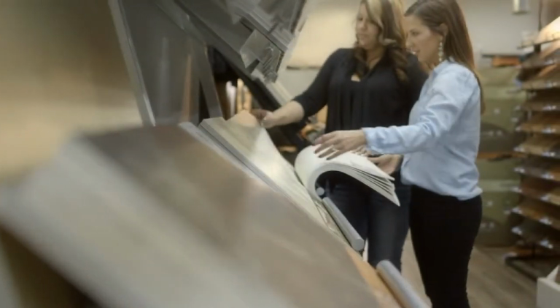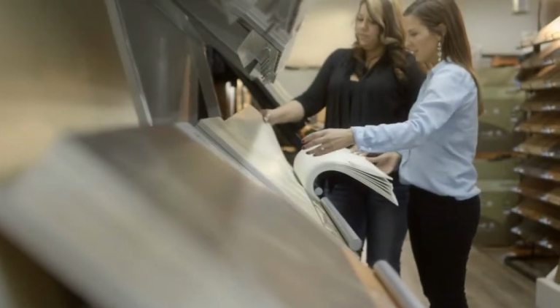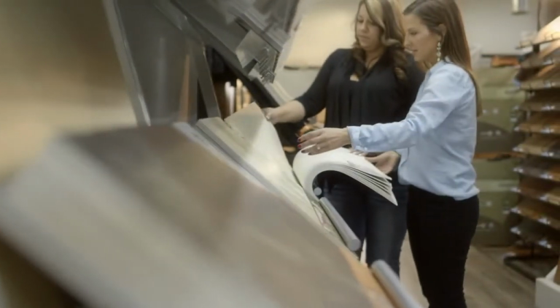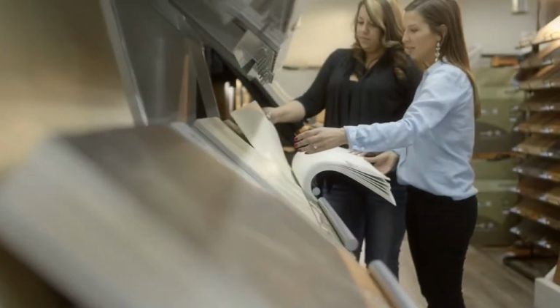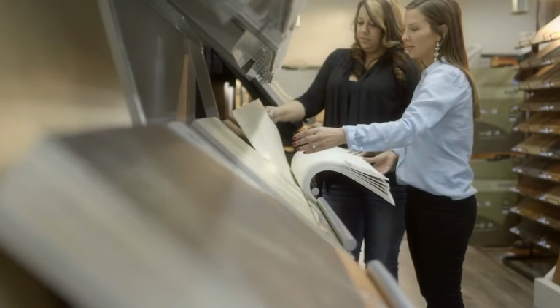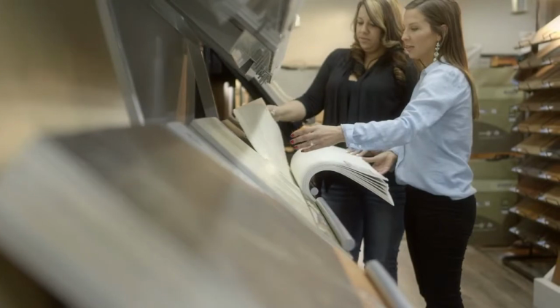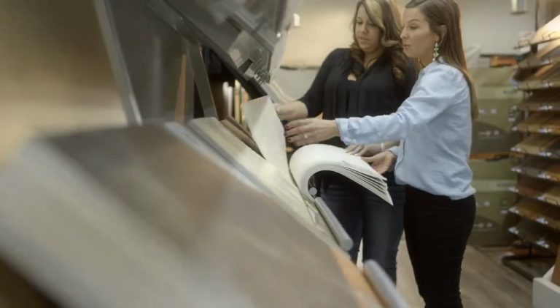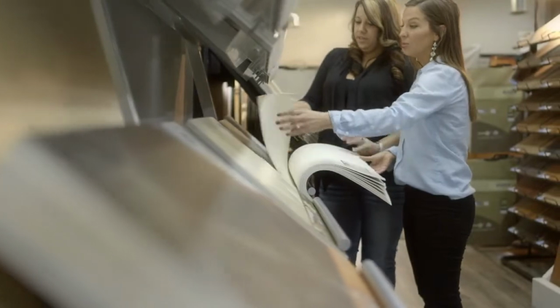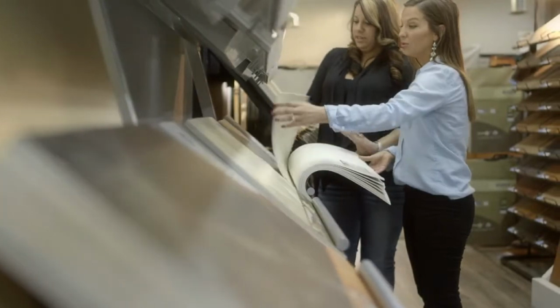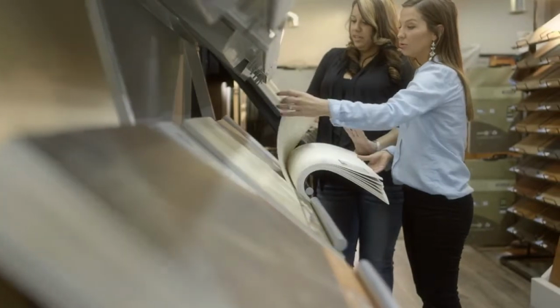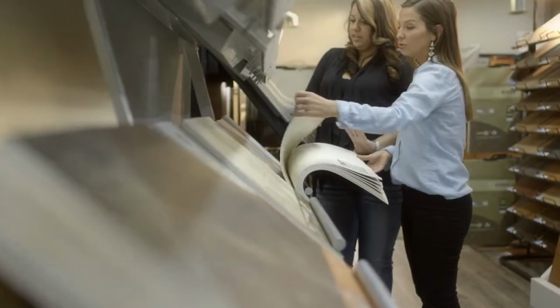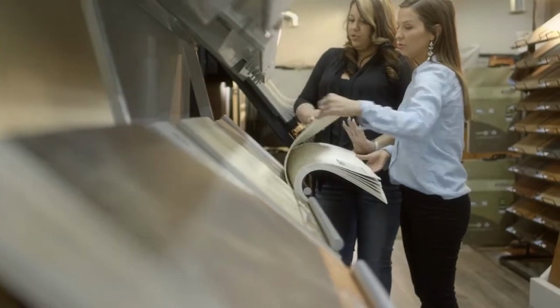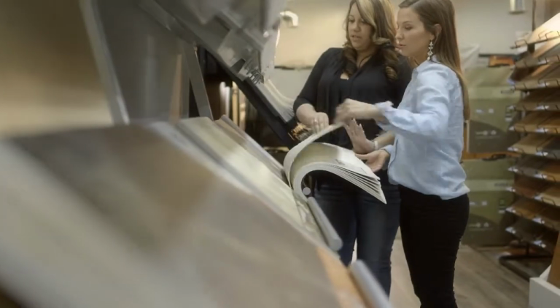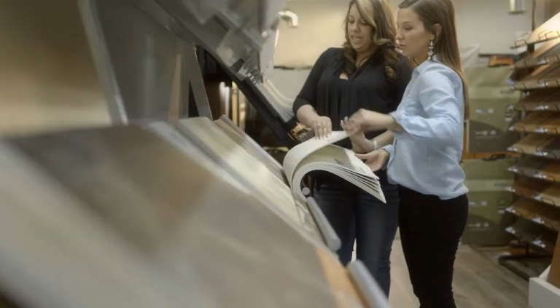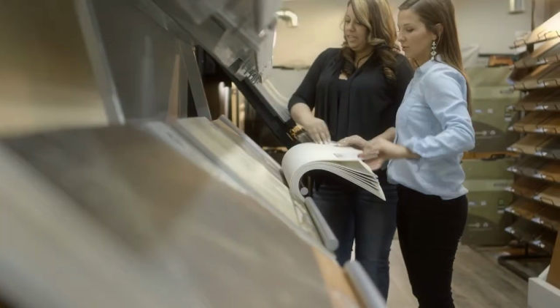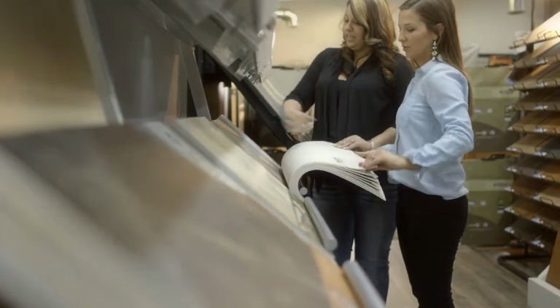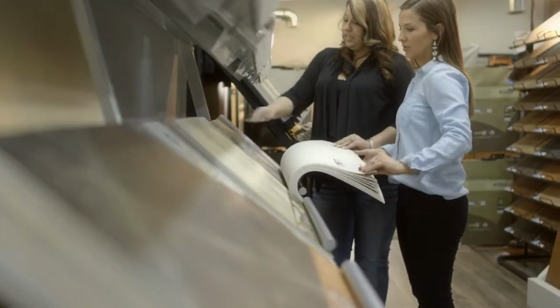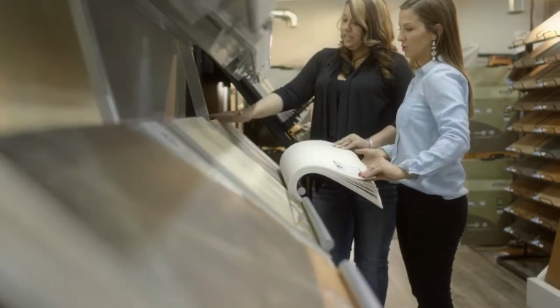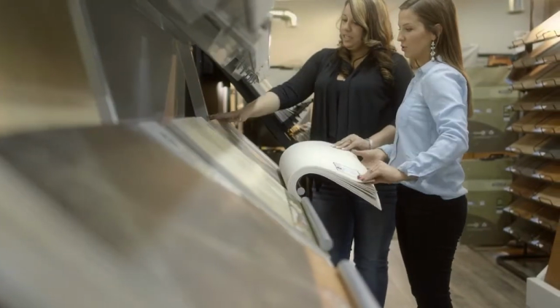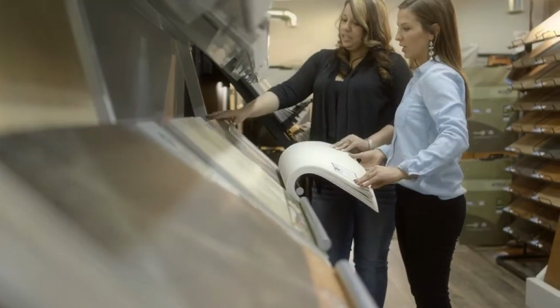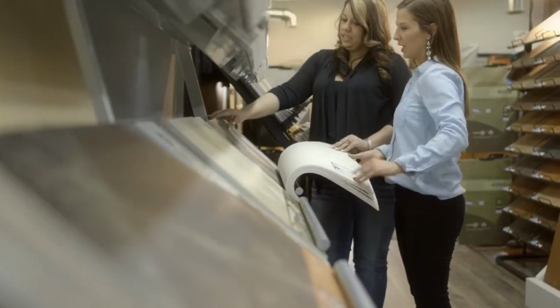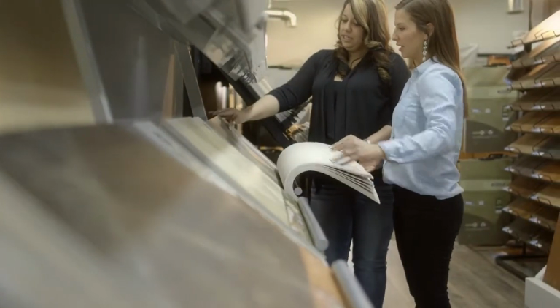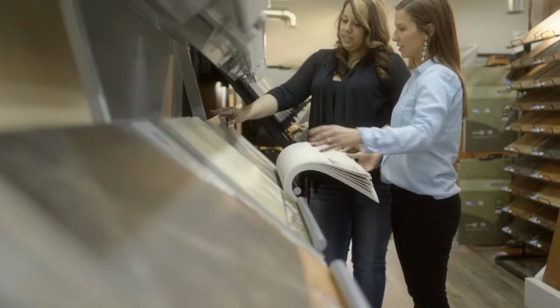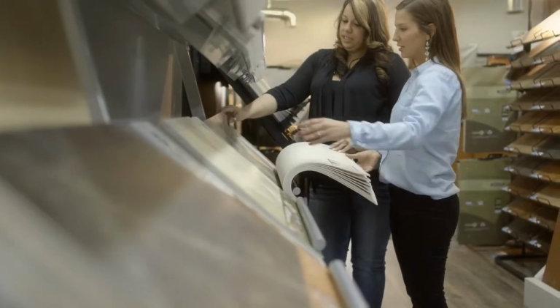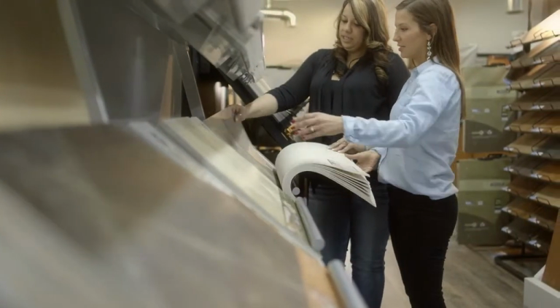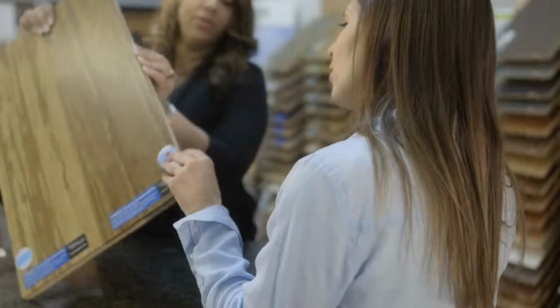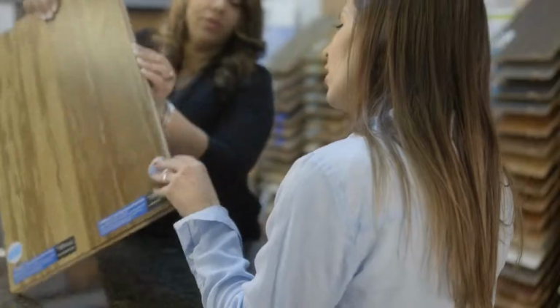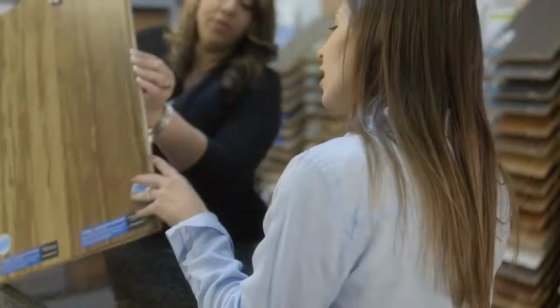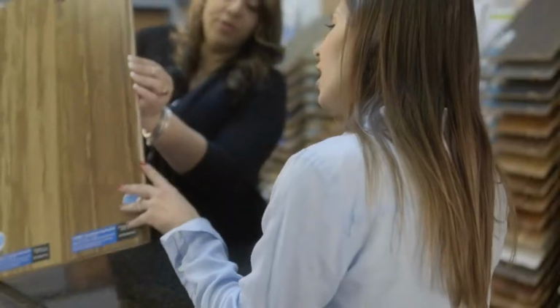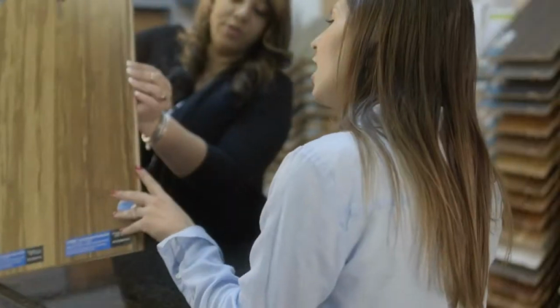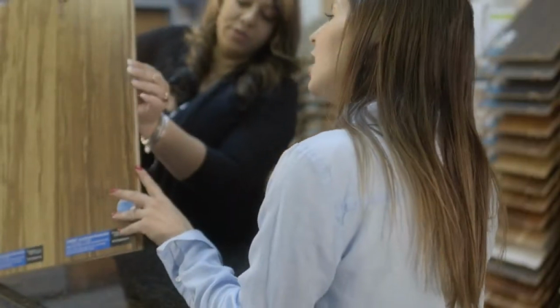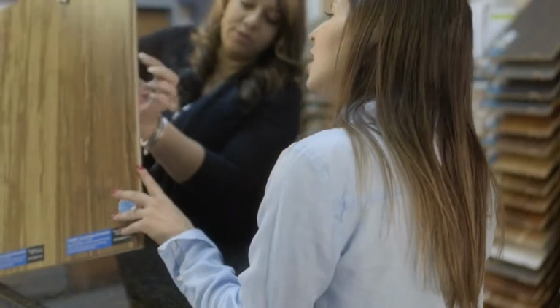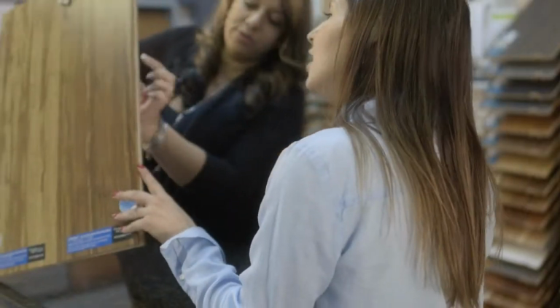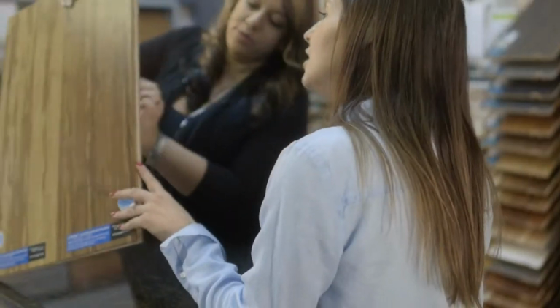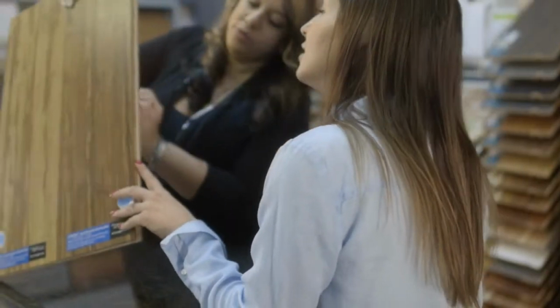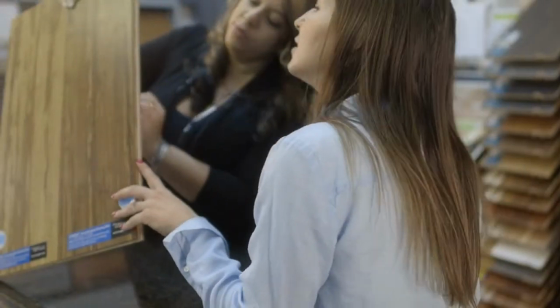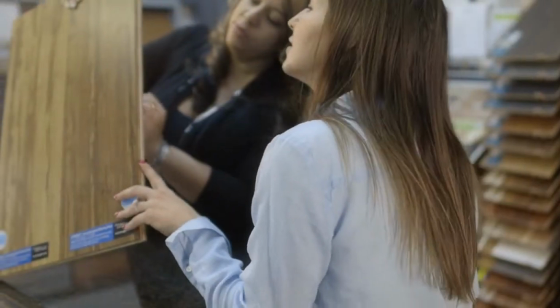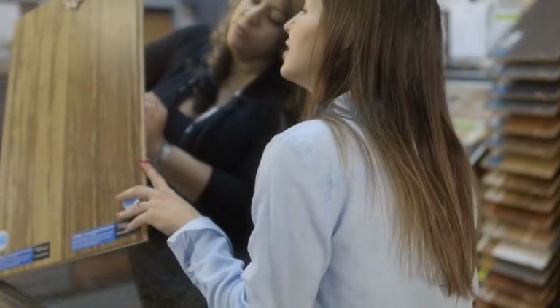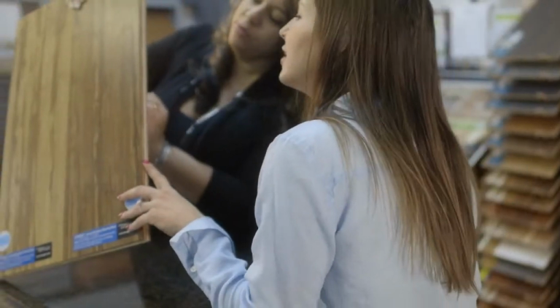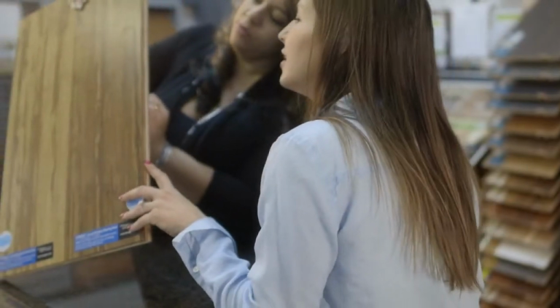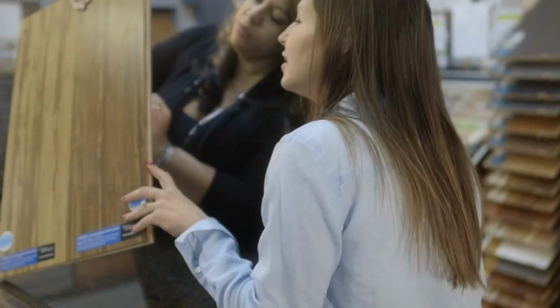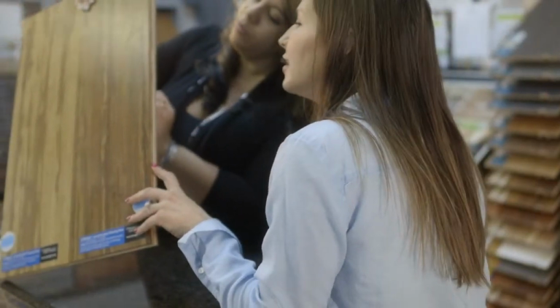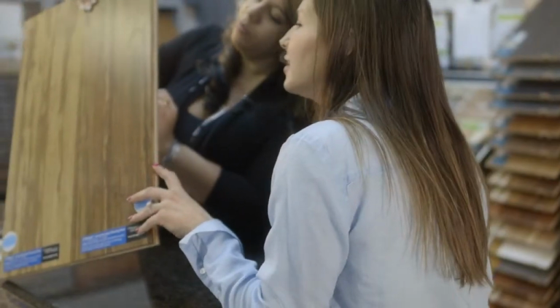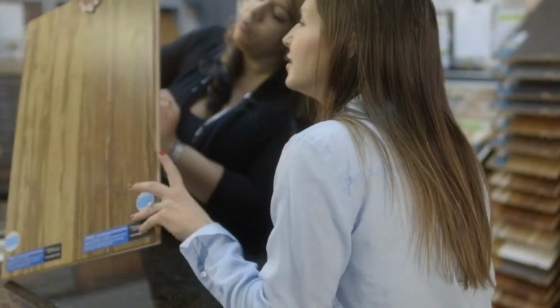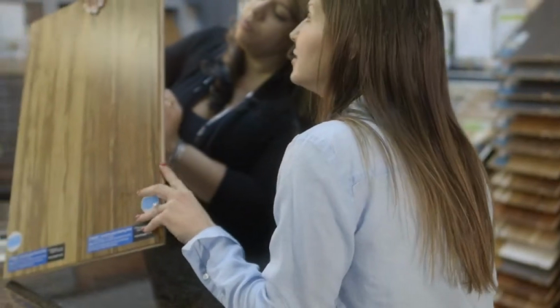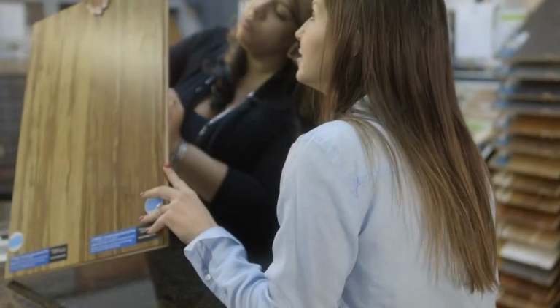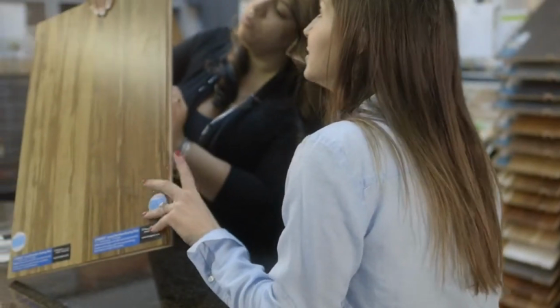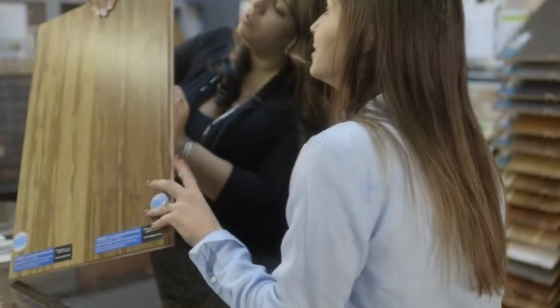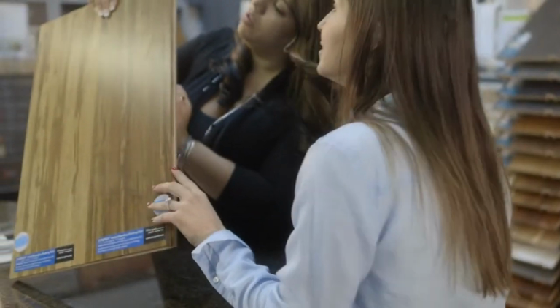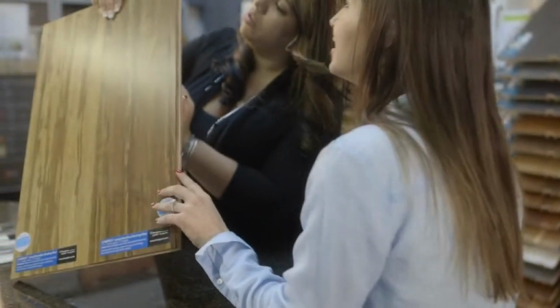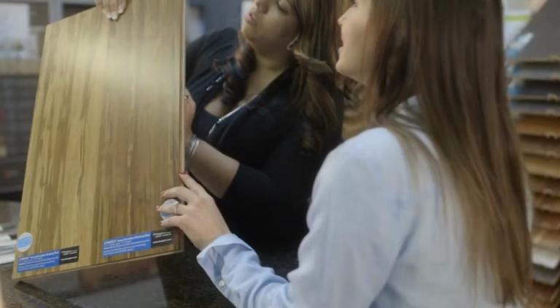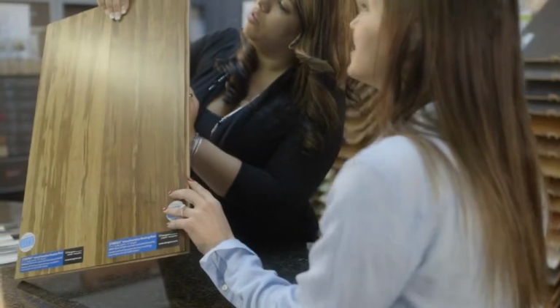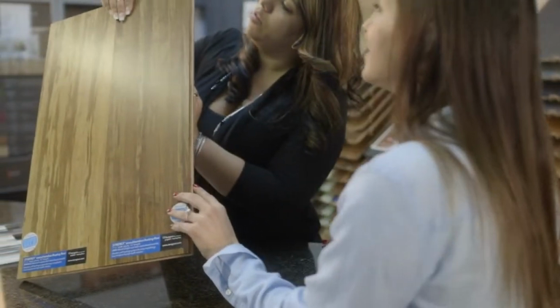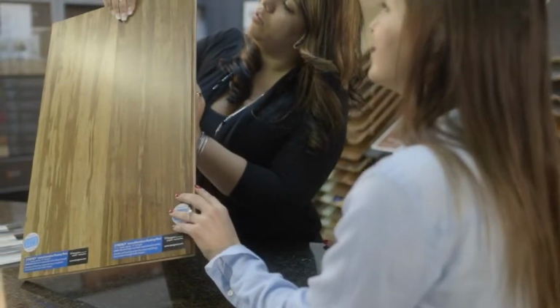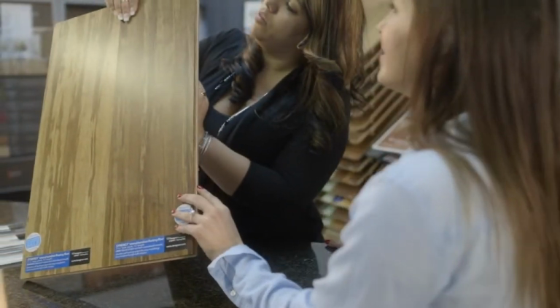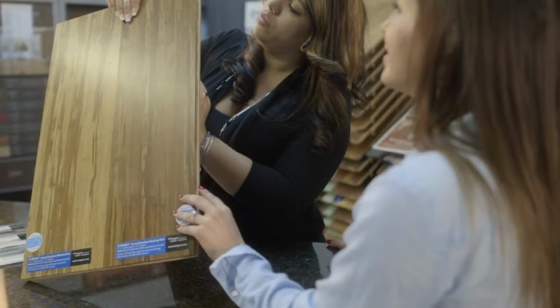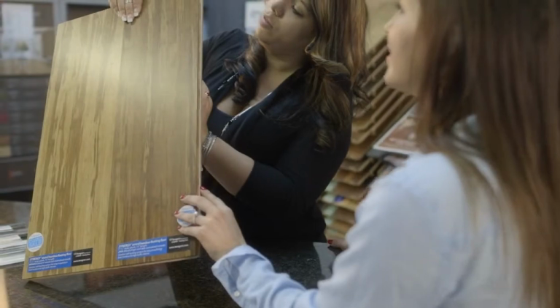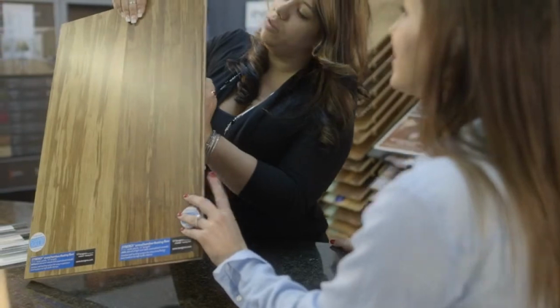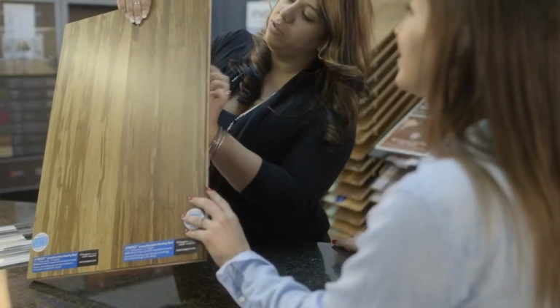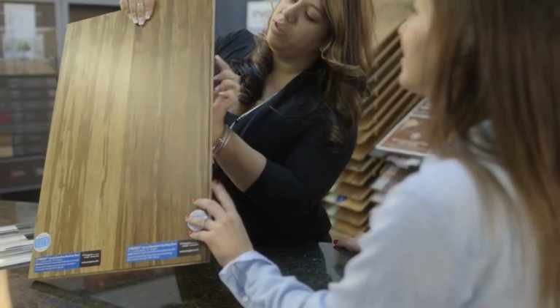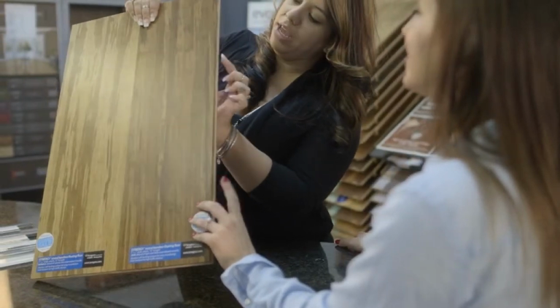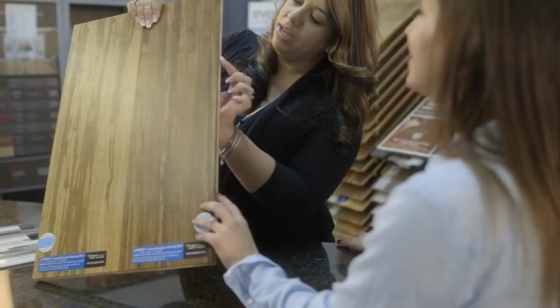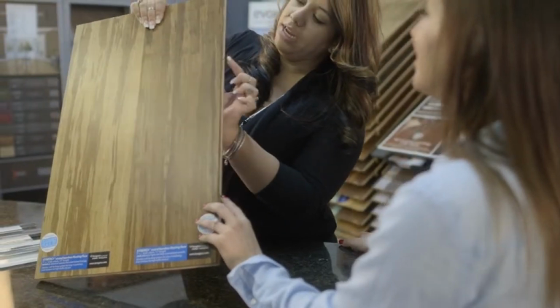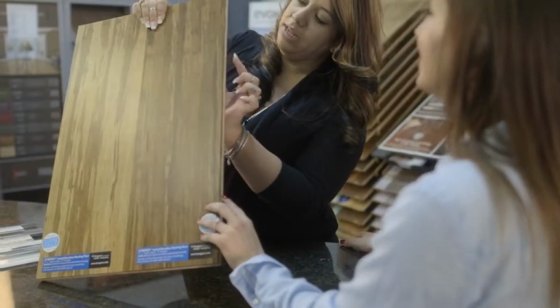That may require helping pick paint, cabinet selection, countertops. It's that kind of attention to detail that we're proud of.